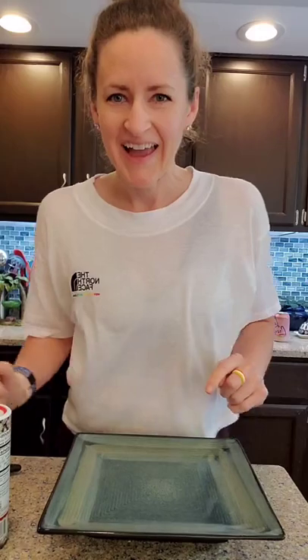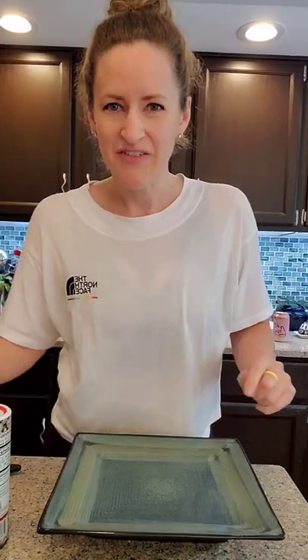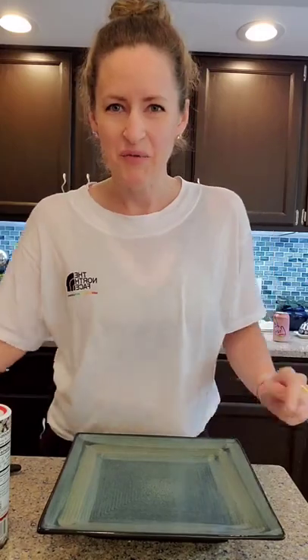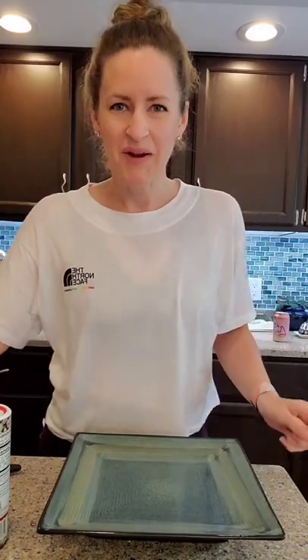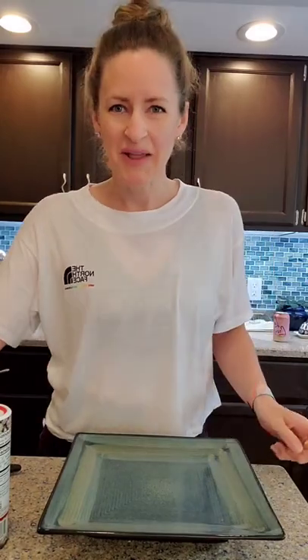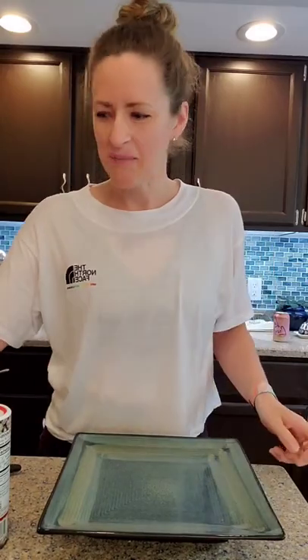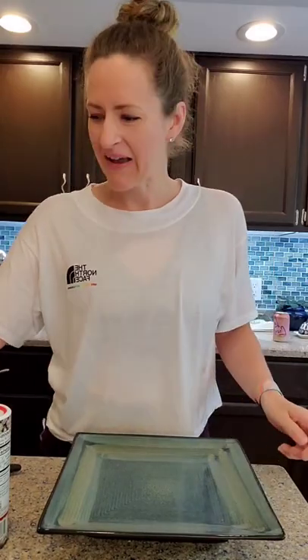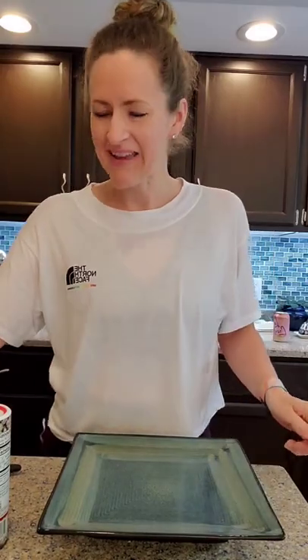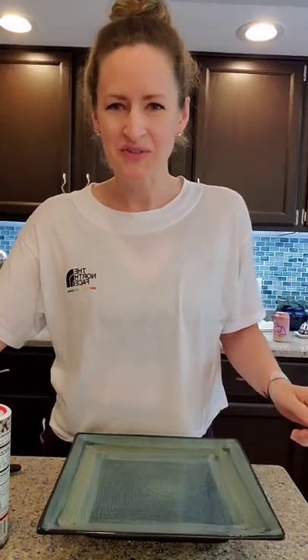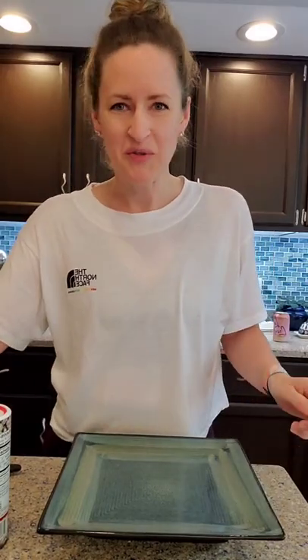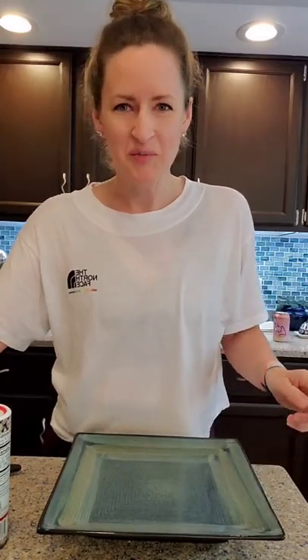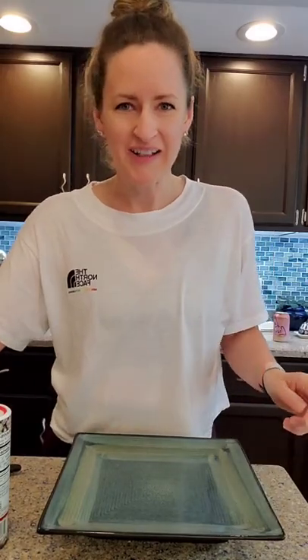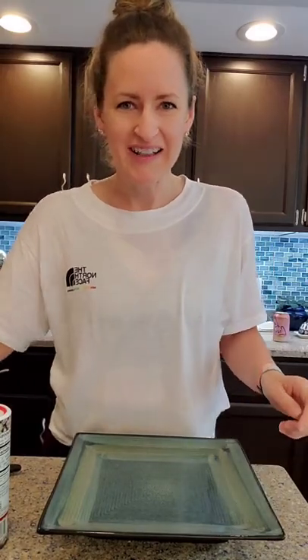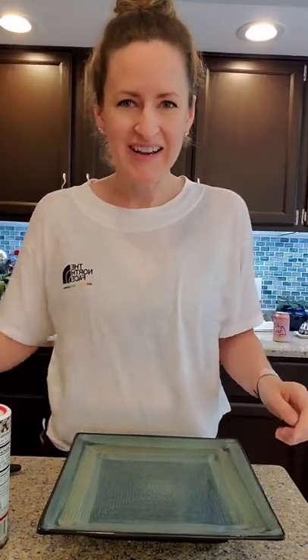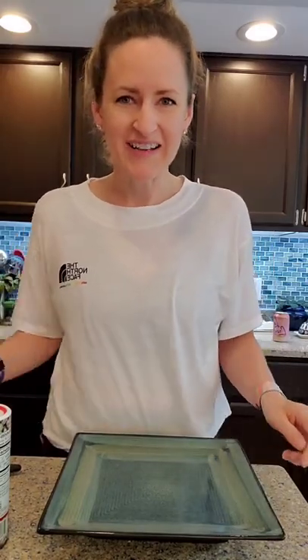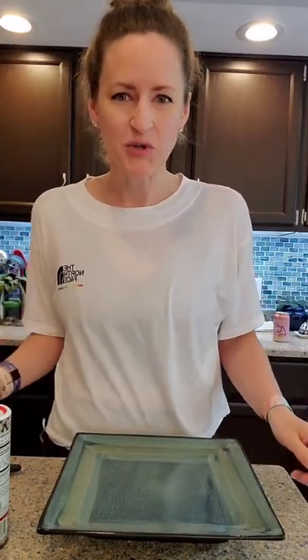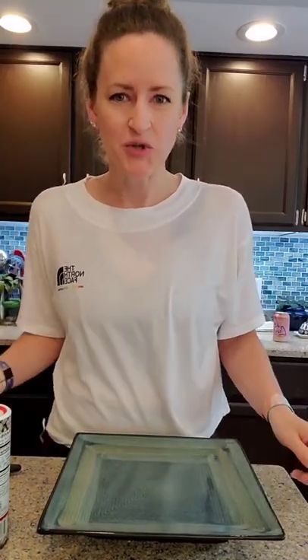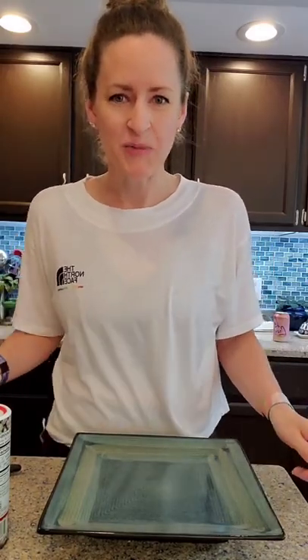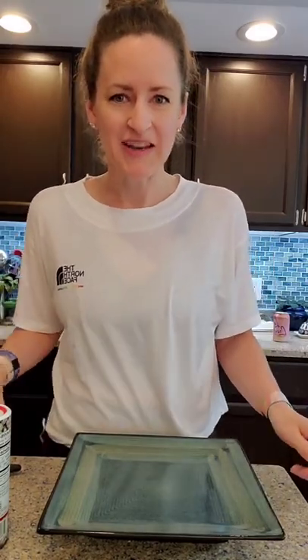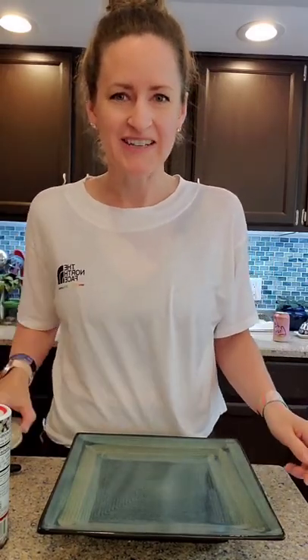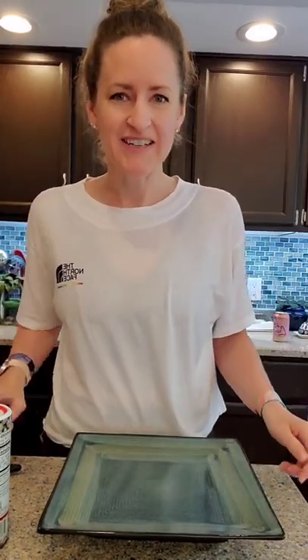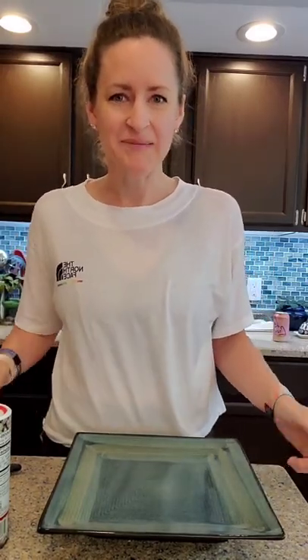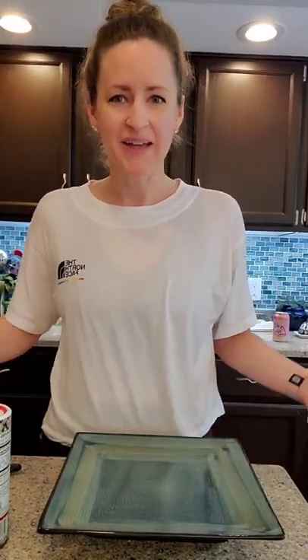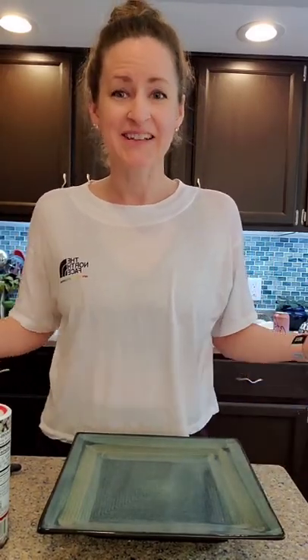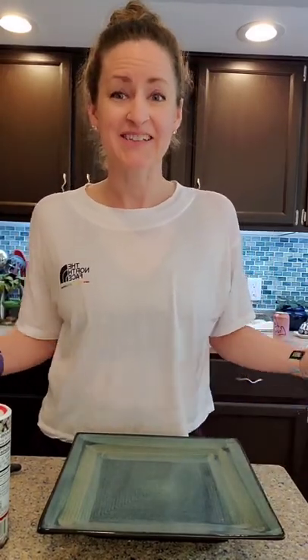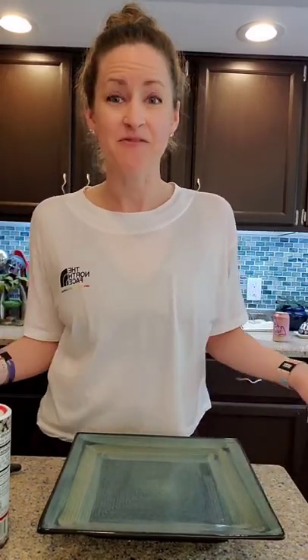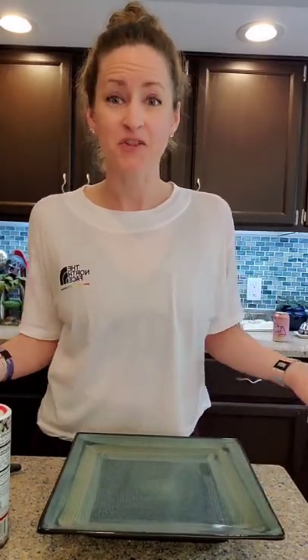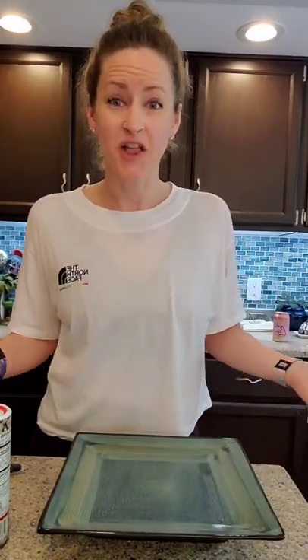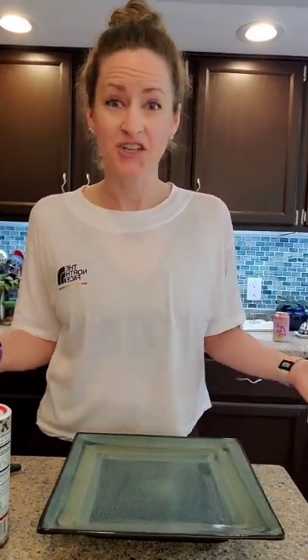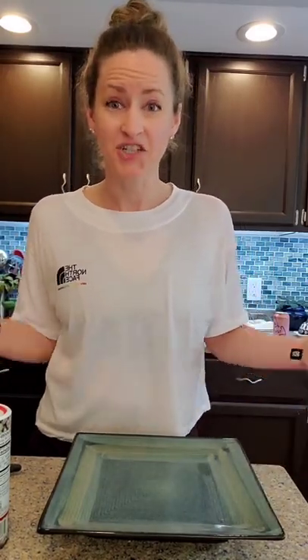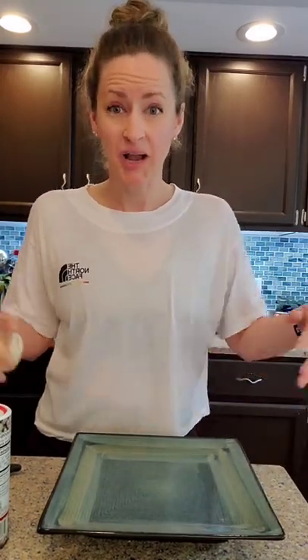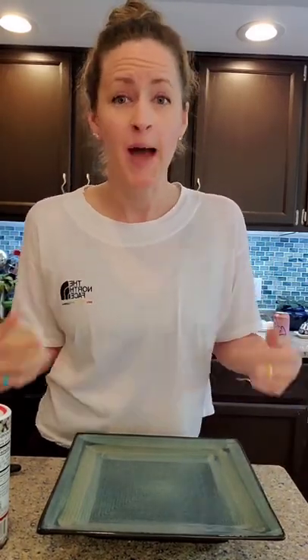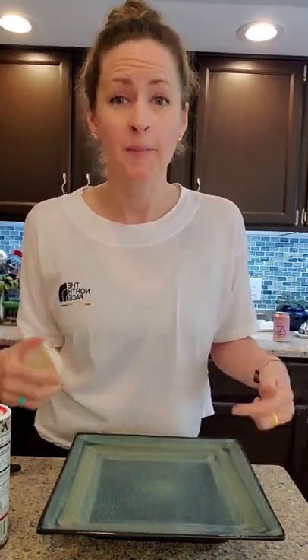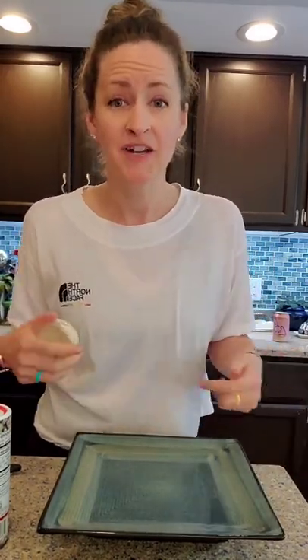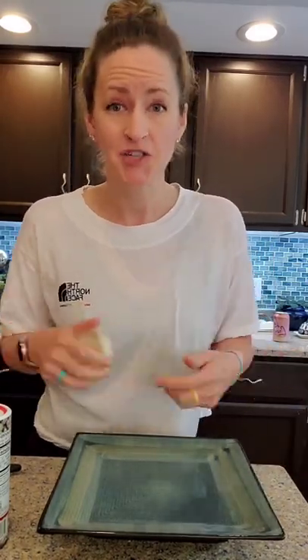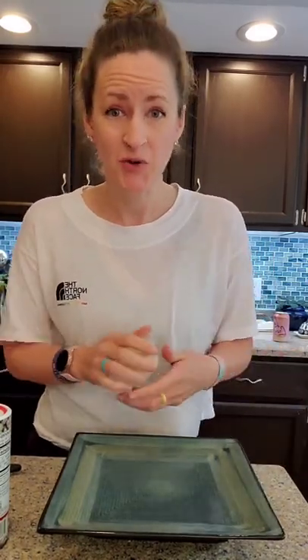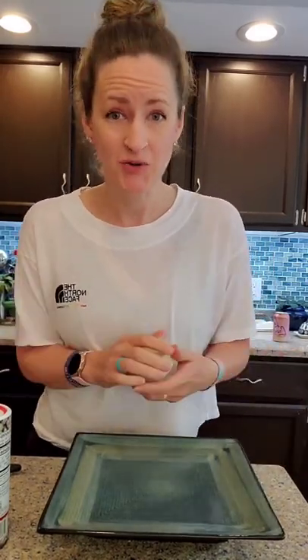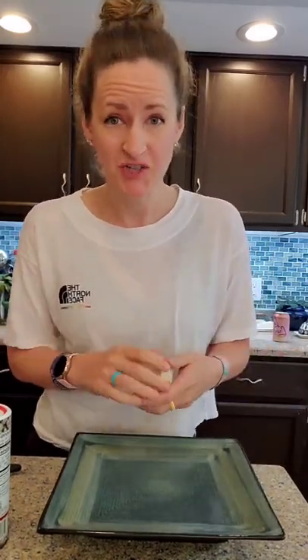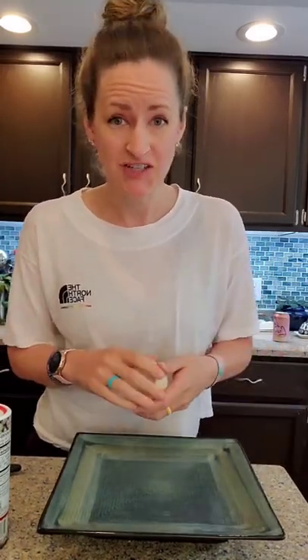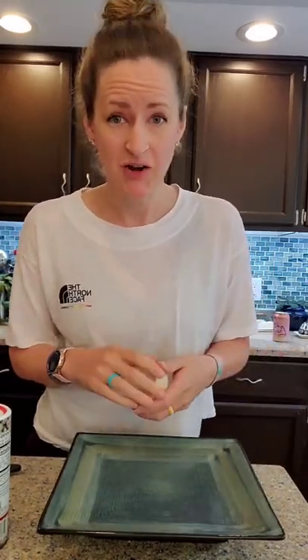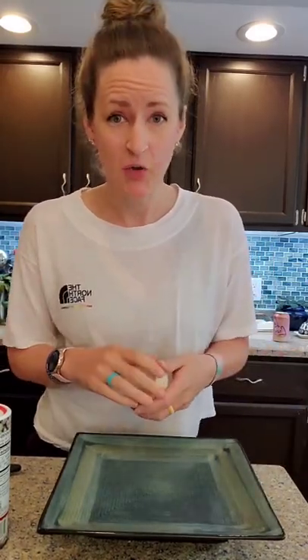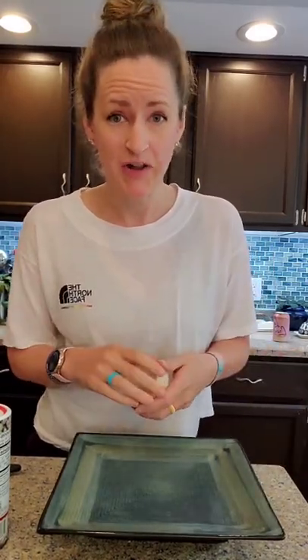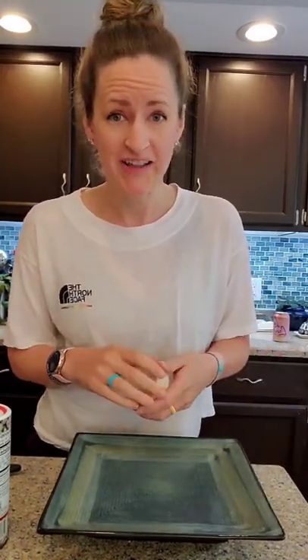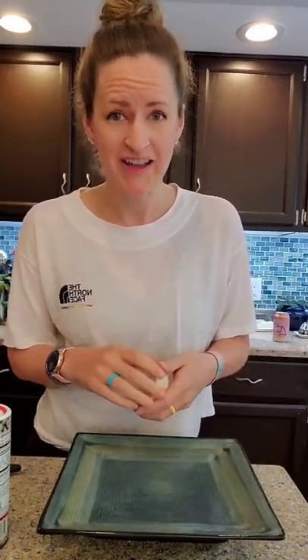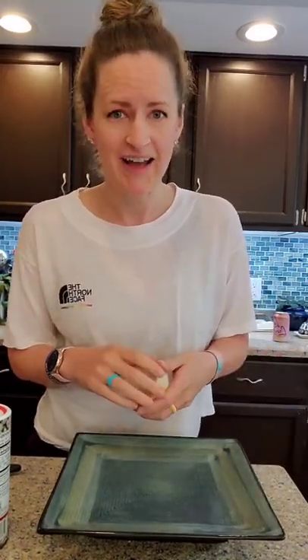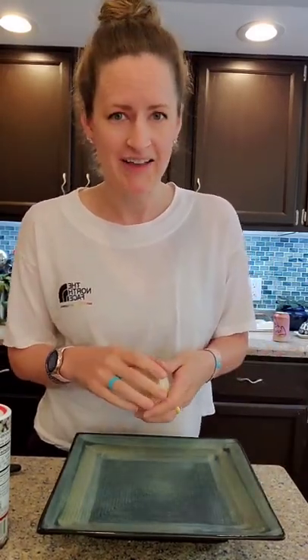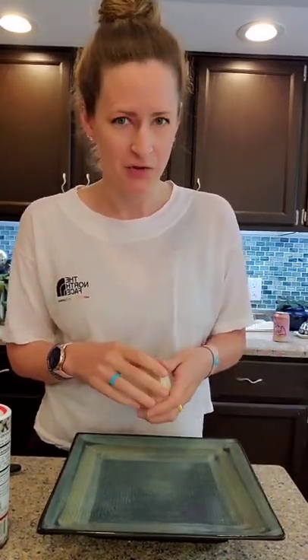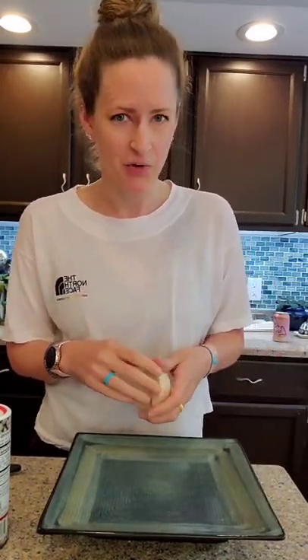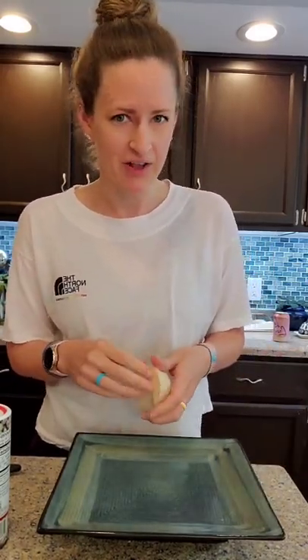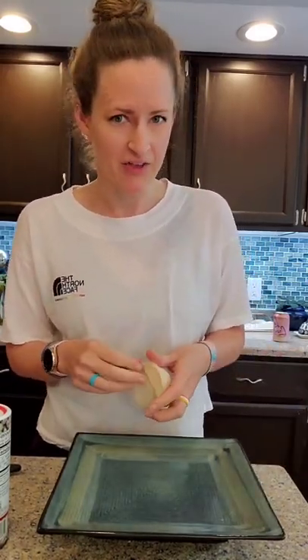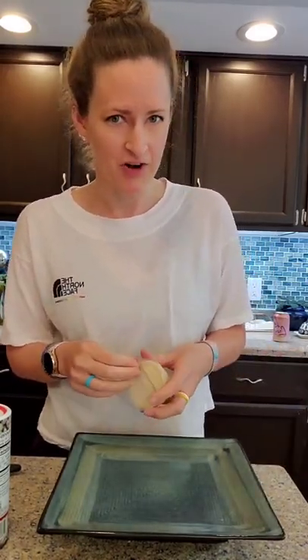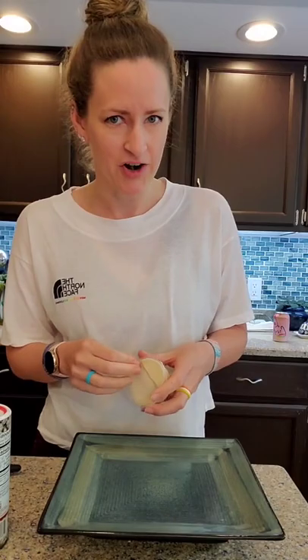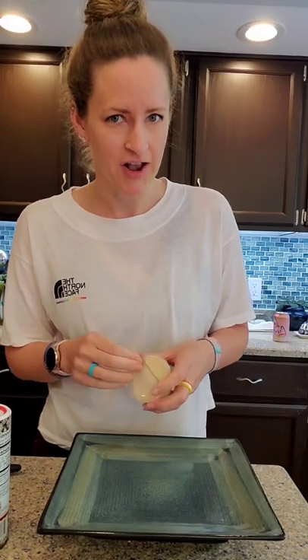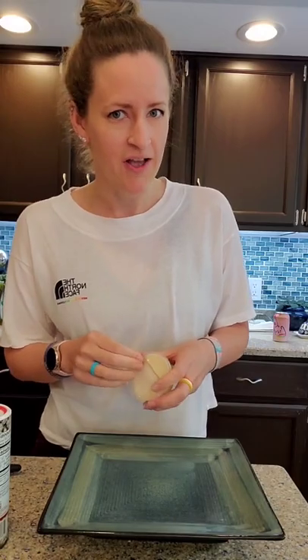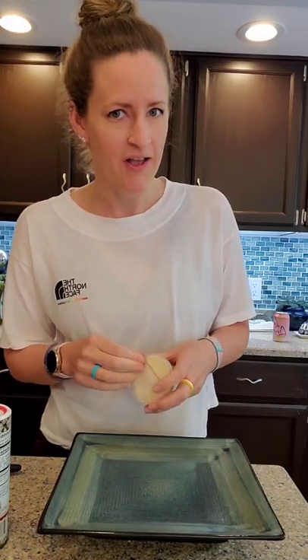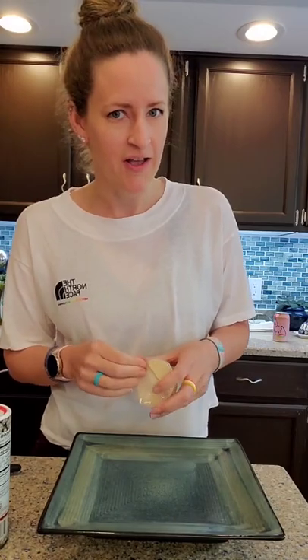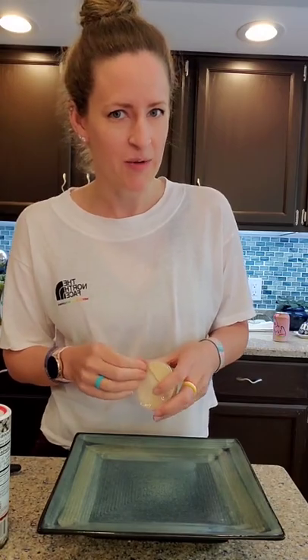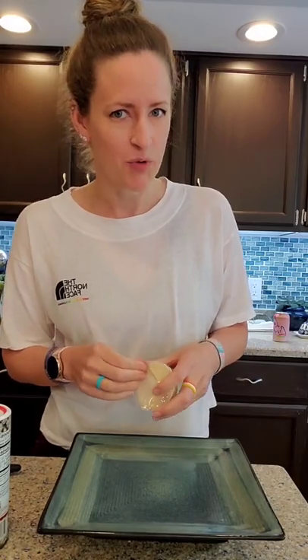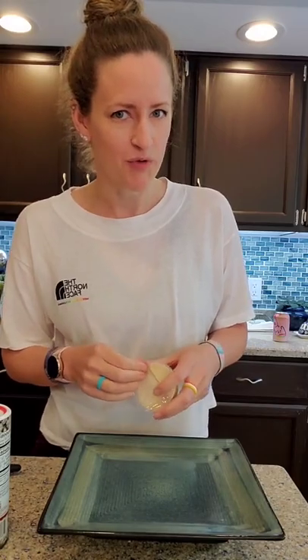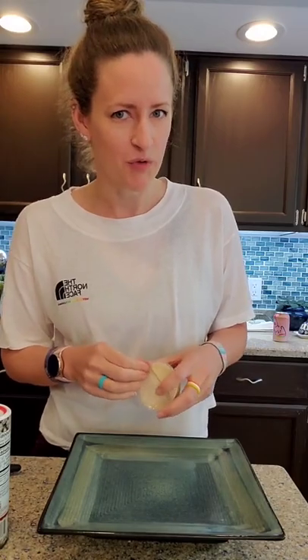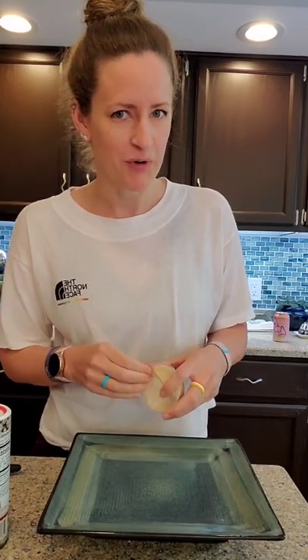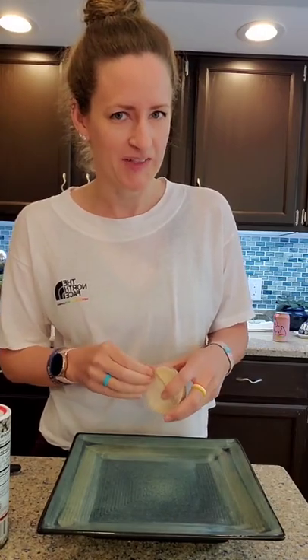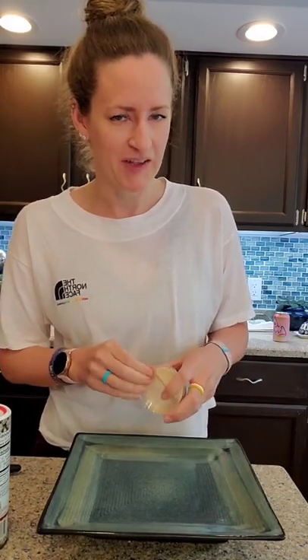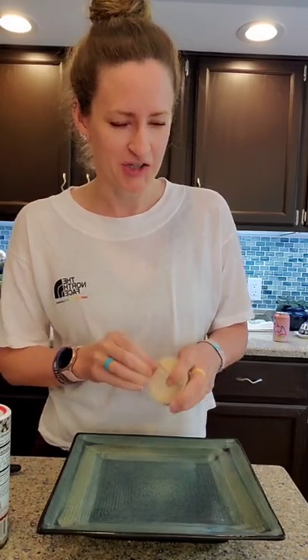Hey everybody, Becky from the Bright Line Eating social media team. It's time for lunch. I'm going to show you just how quickly I can throw together a beautiful, bright lunch.